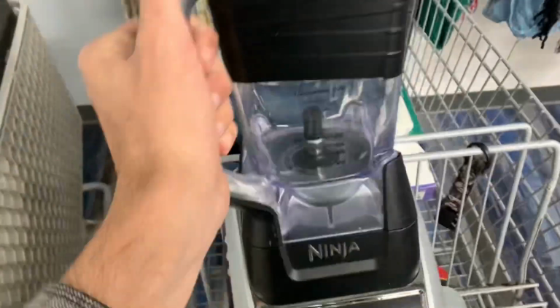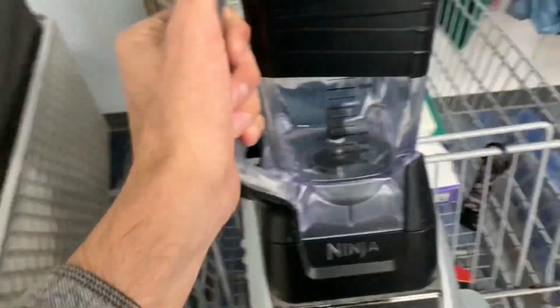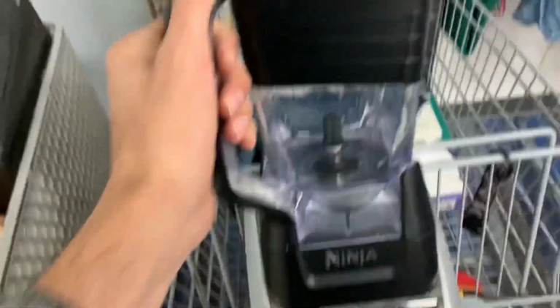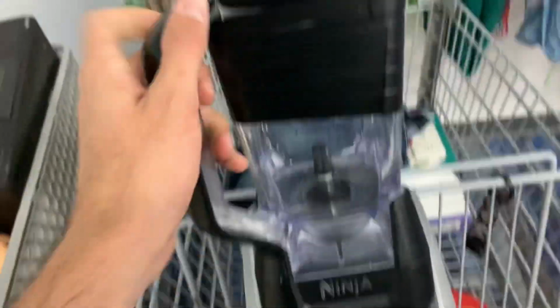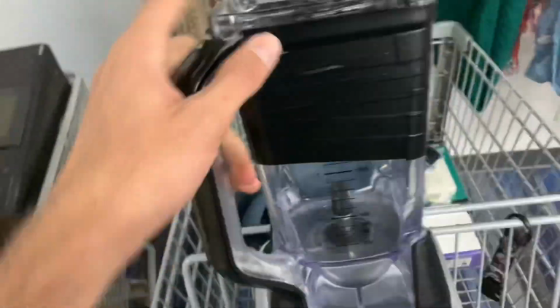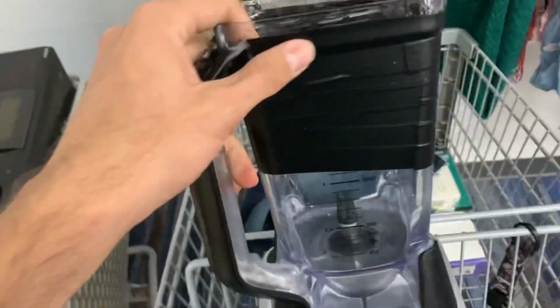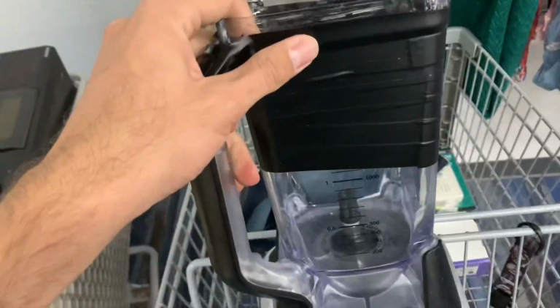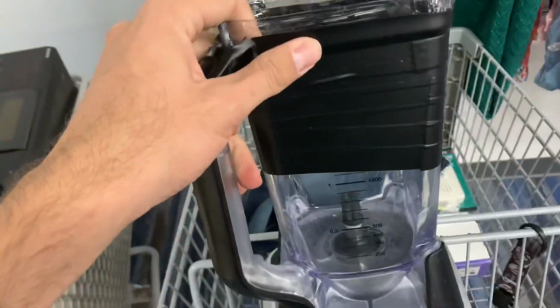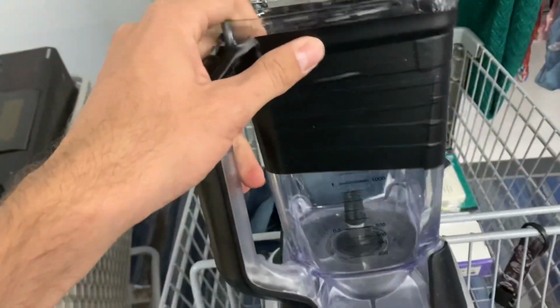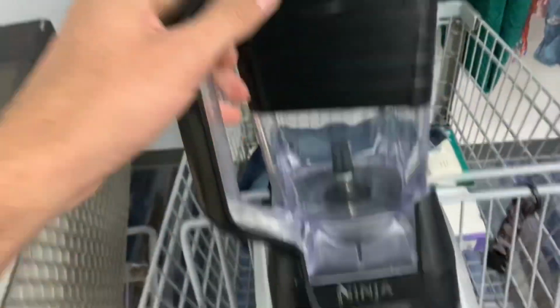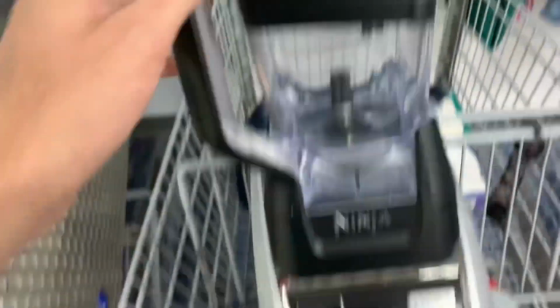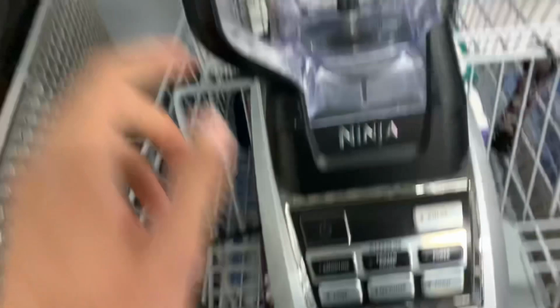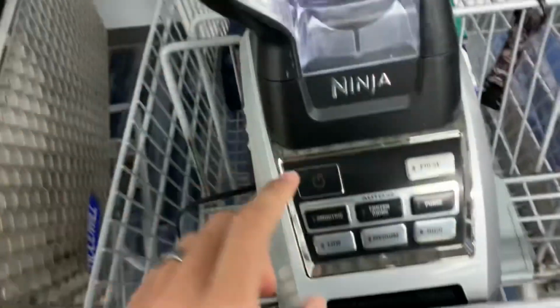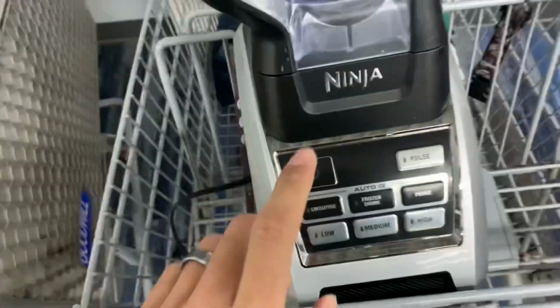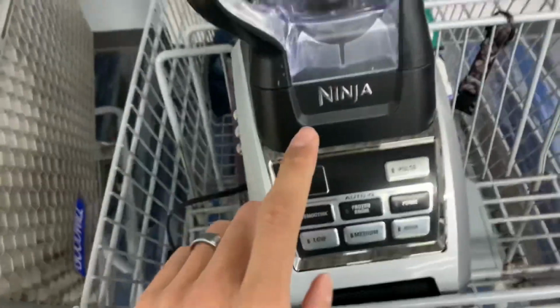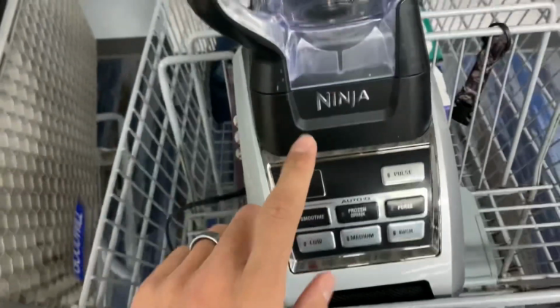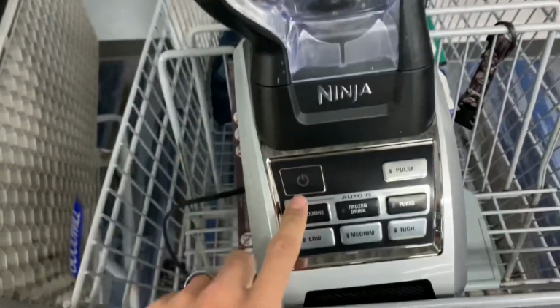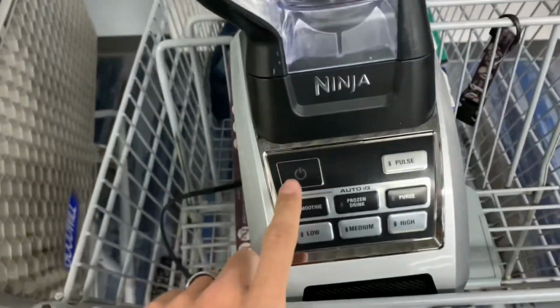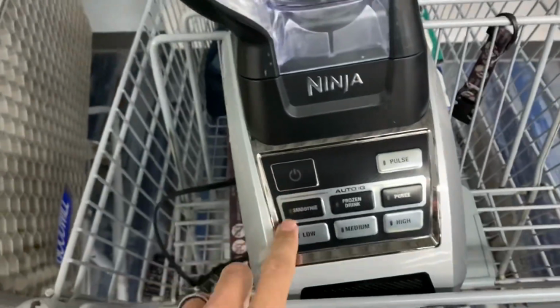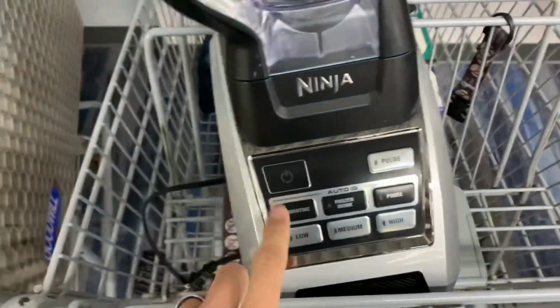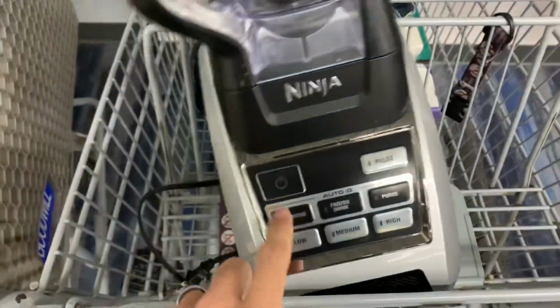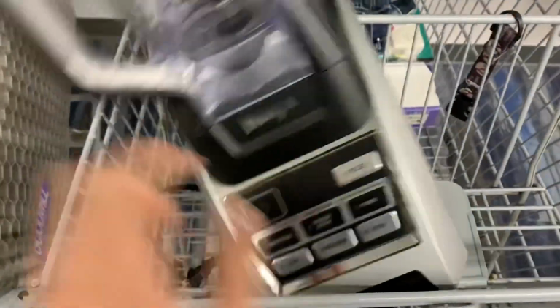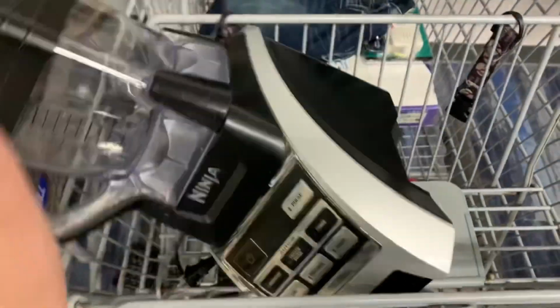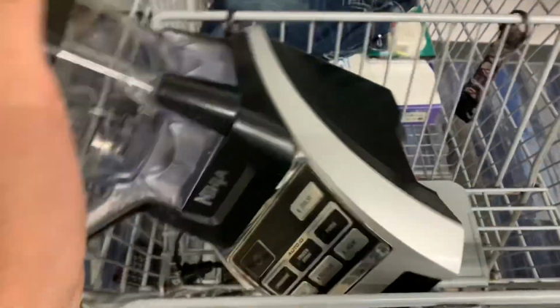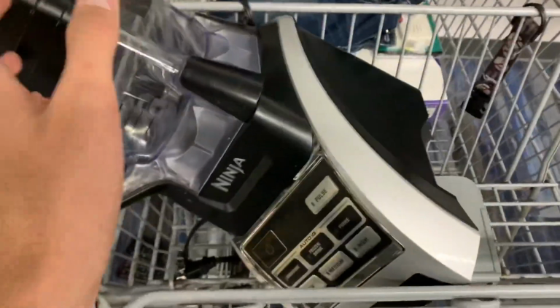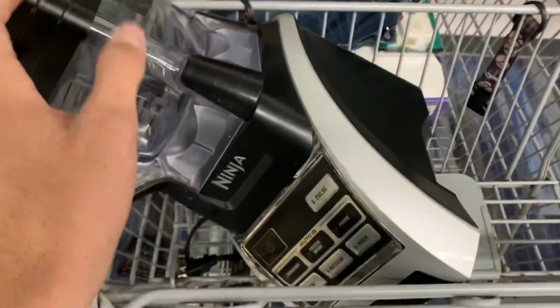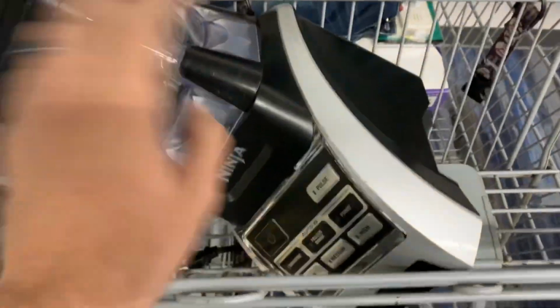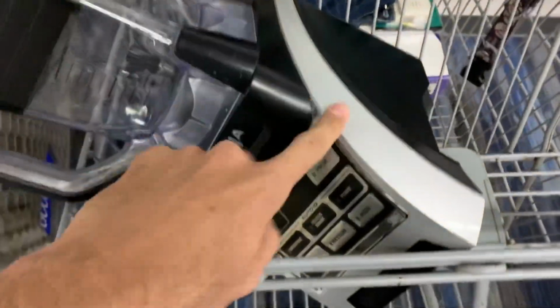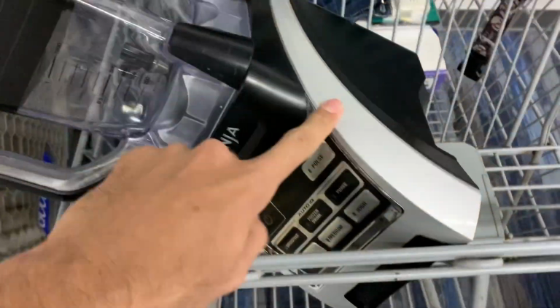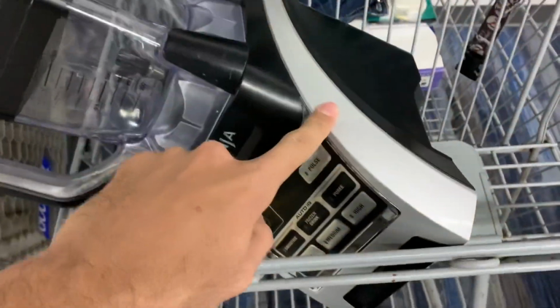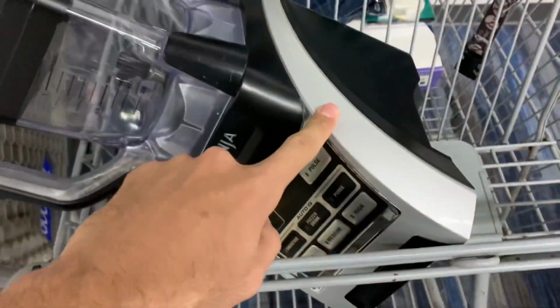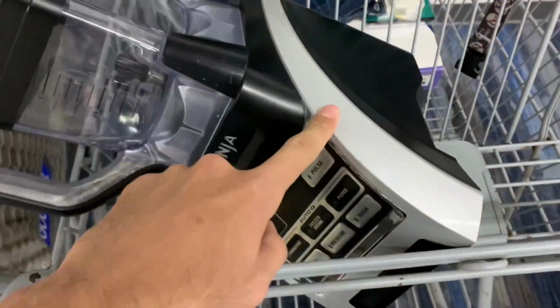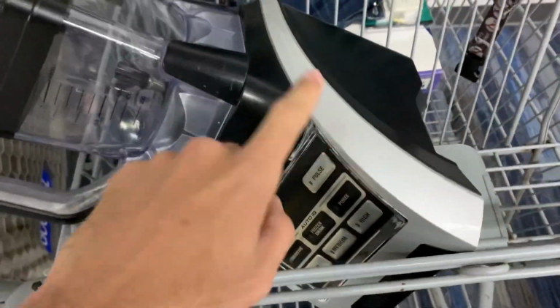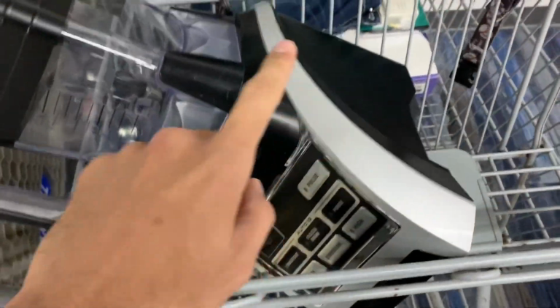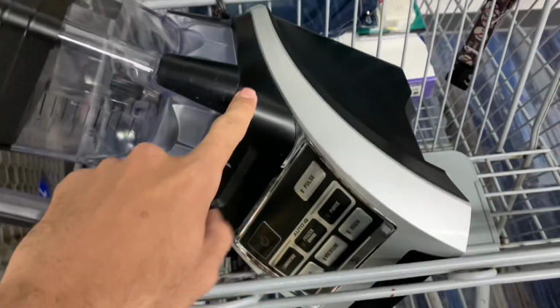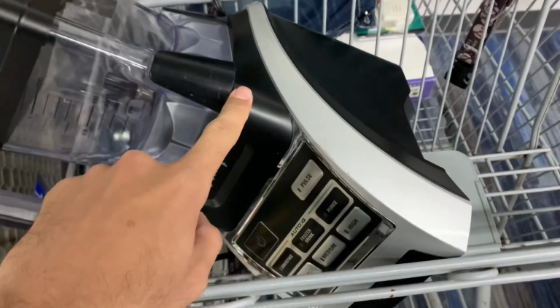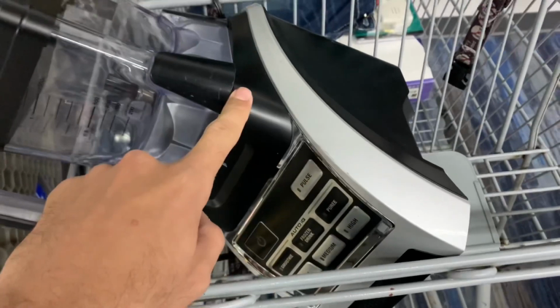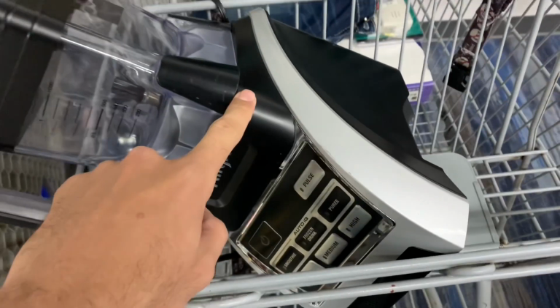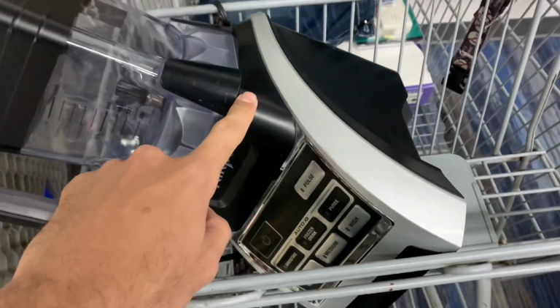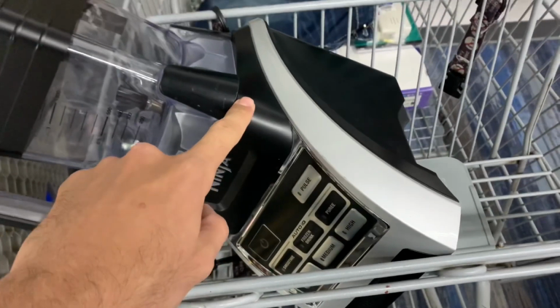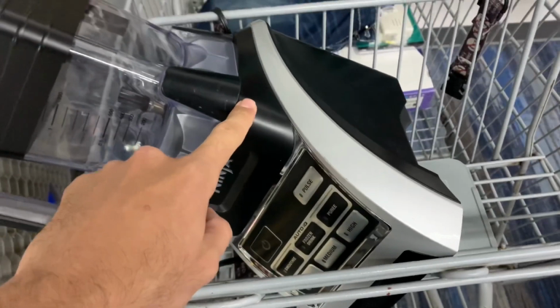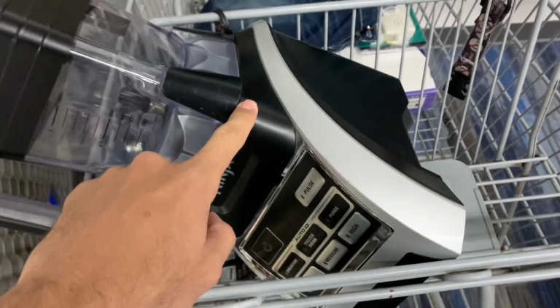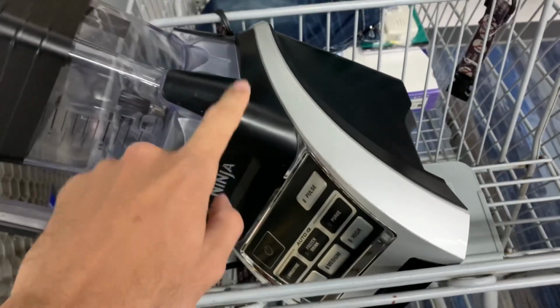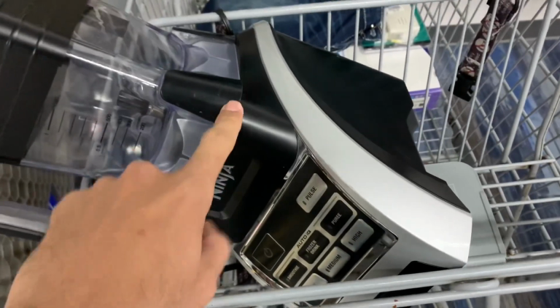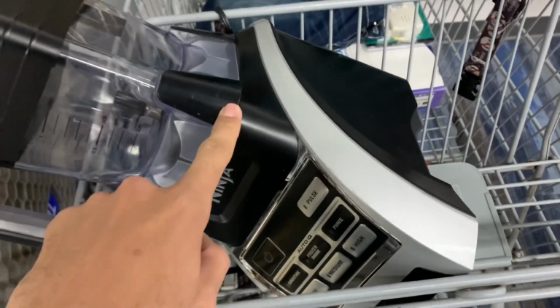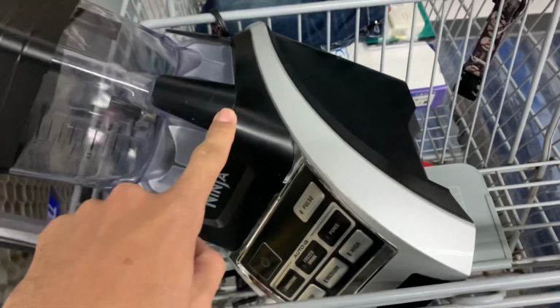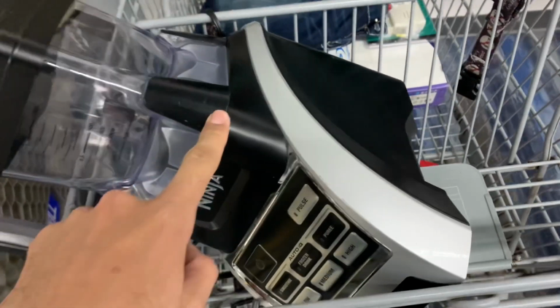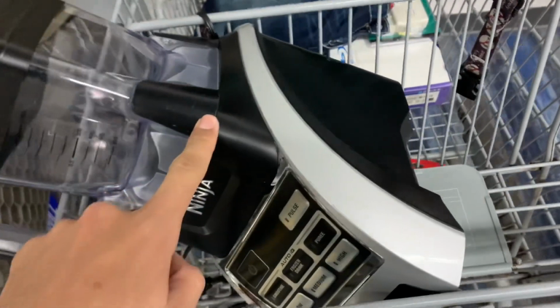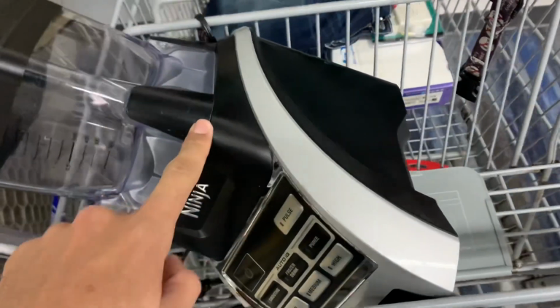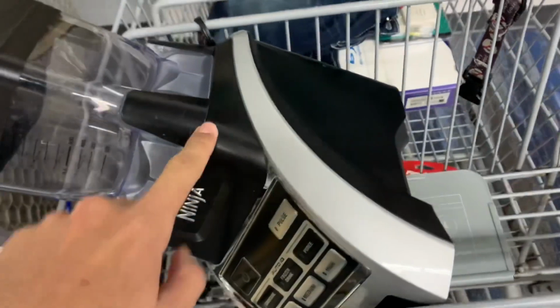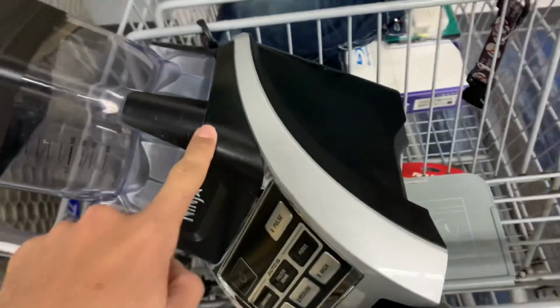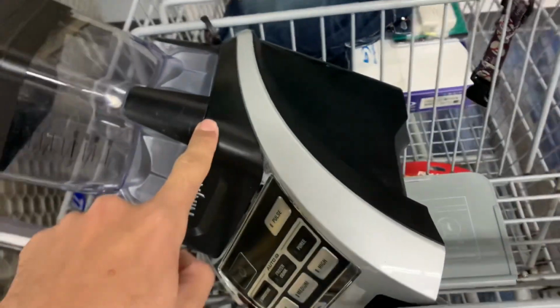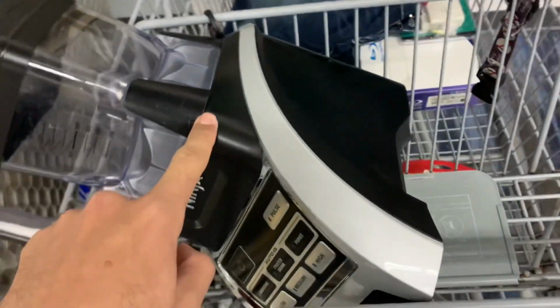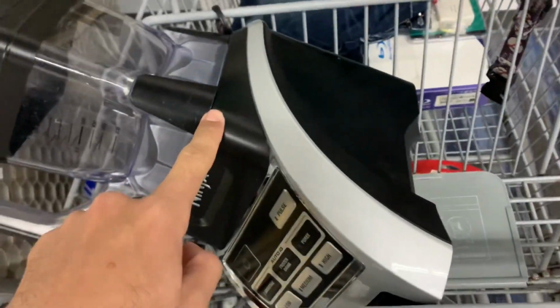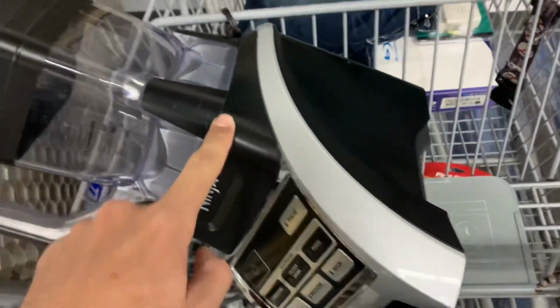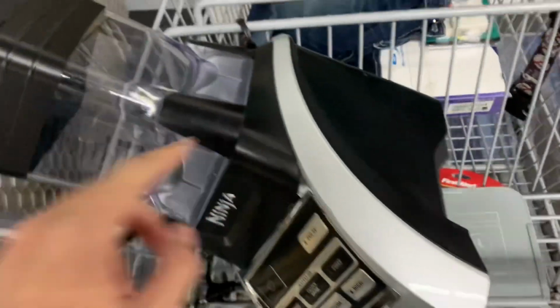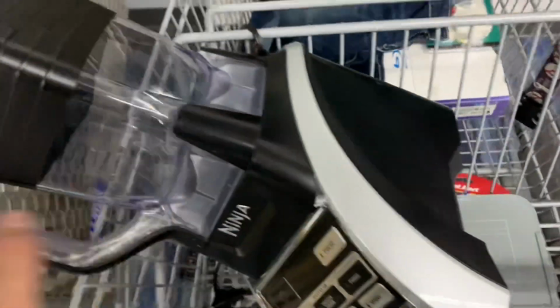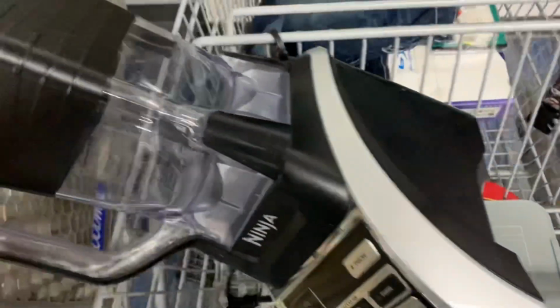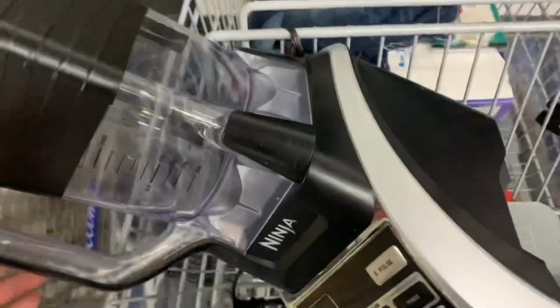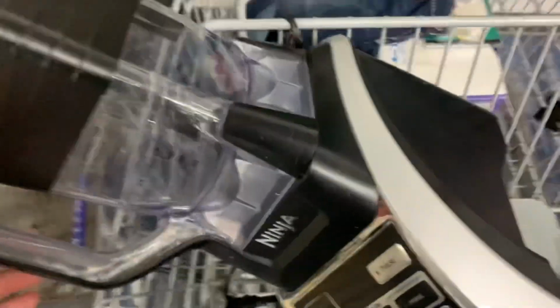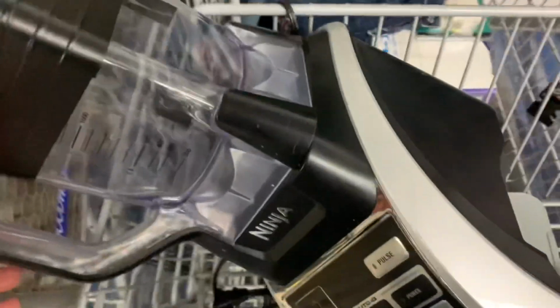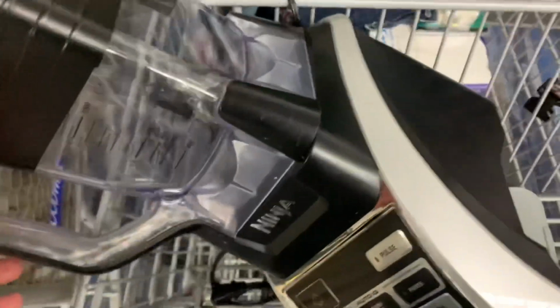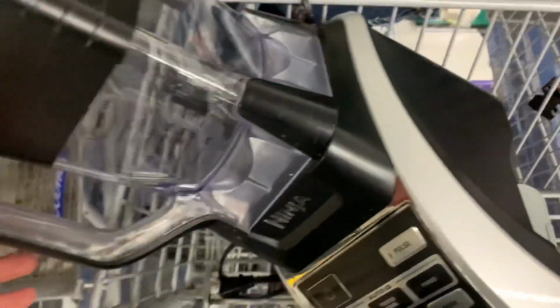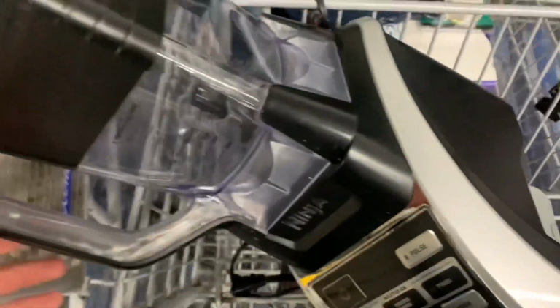Next up is this Ninja blender — it's the Auto IQ. It's really banged up, there's no blade, and the cup is broken, but I'm only buying it for the motor. If the motor works, it's worth about forty dollars plus shipping, and they want five for it.